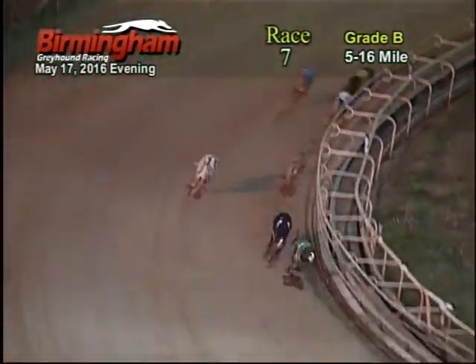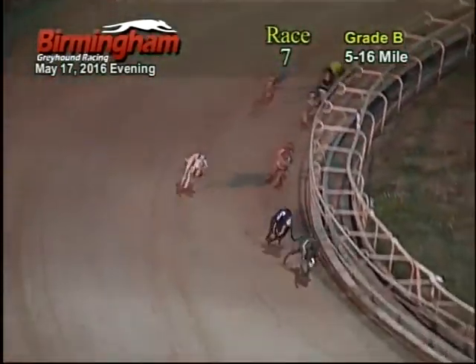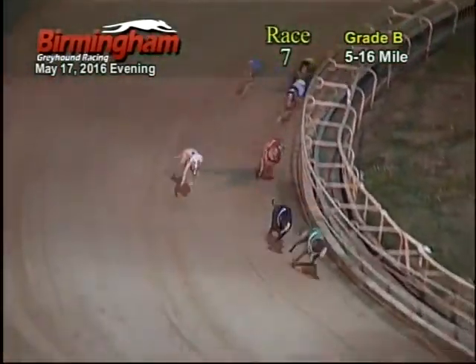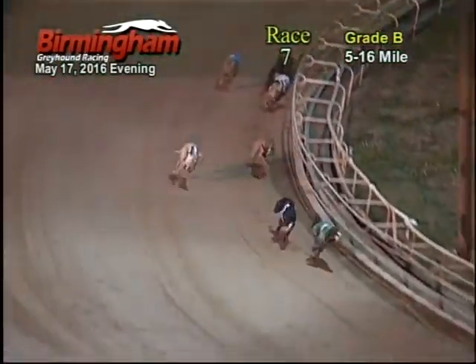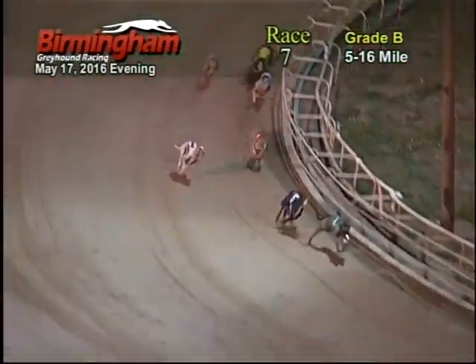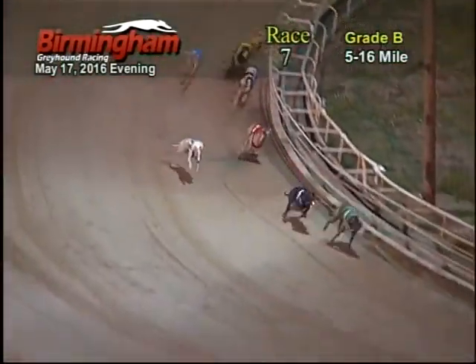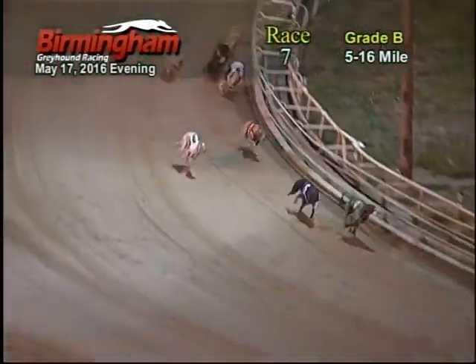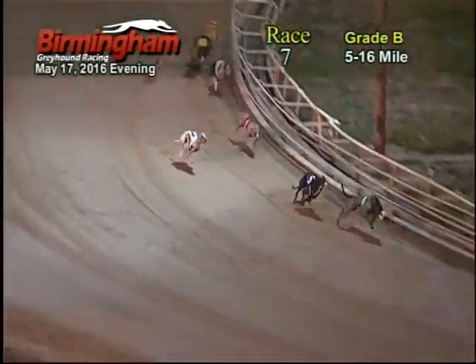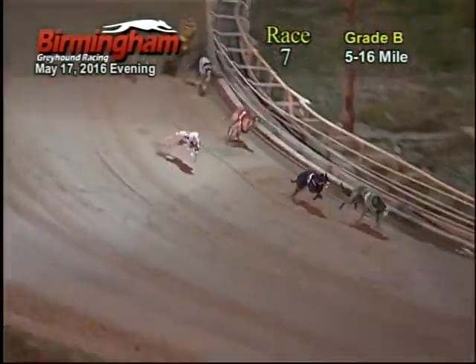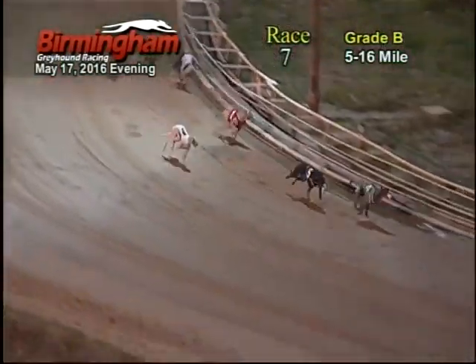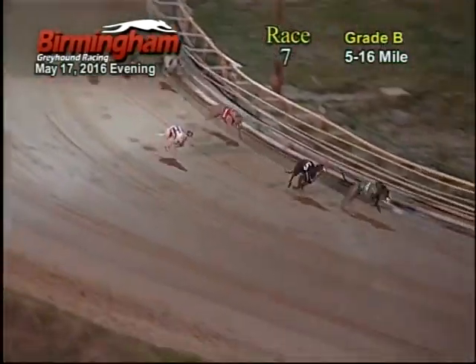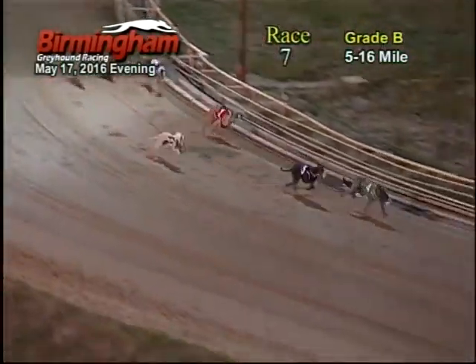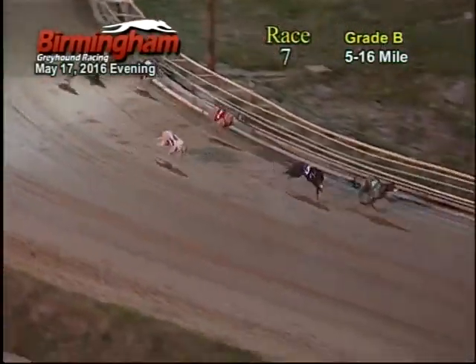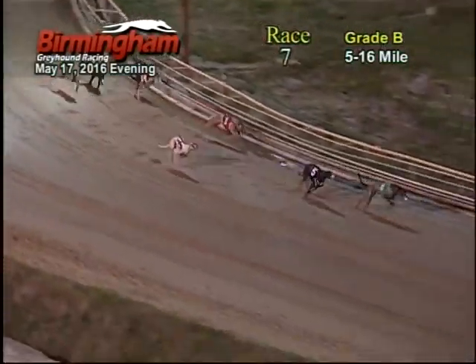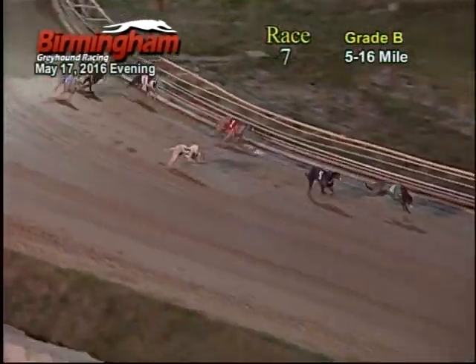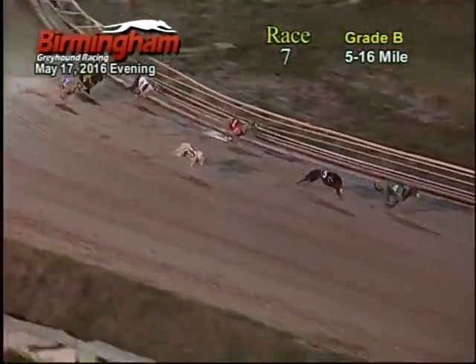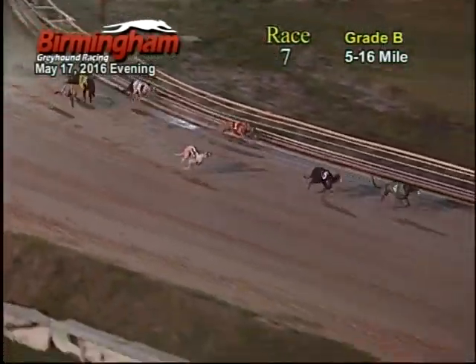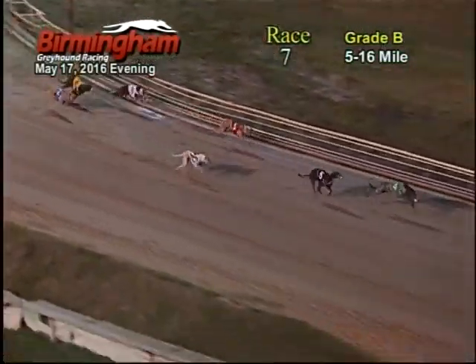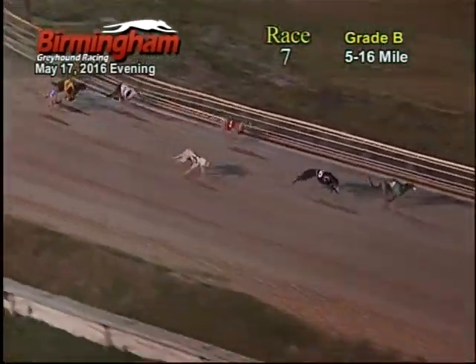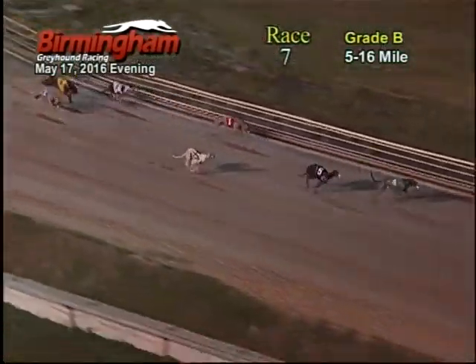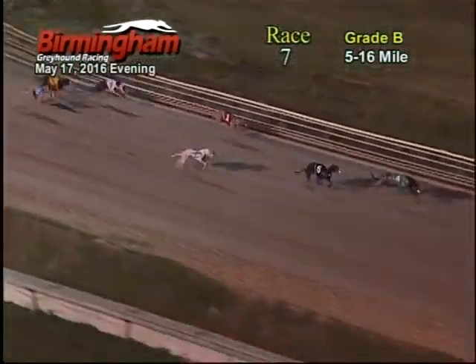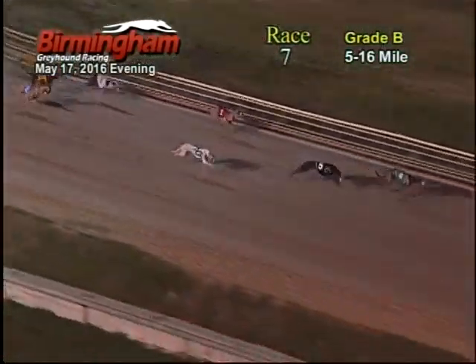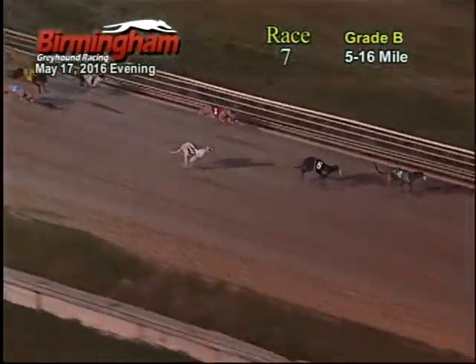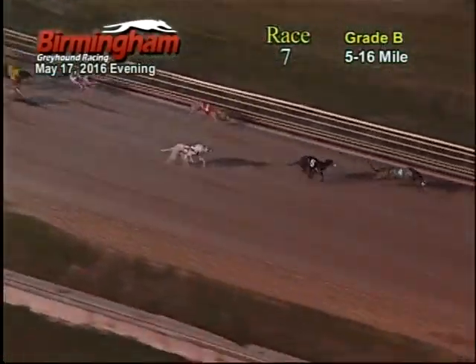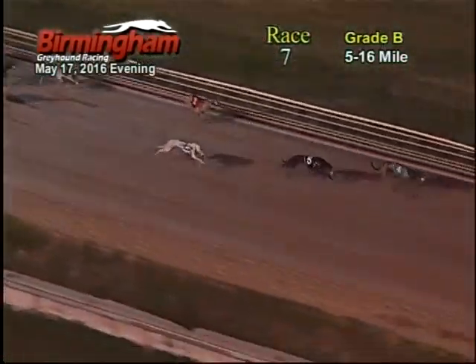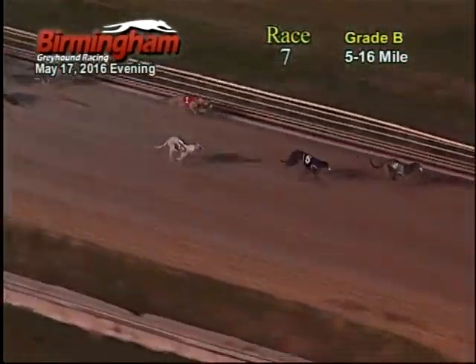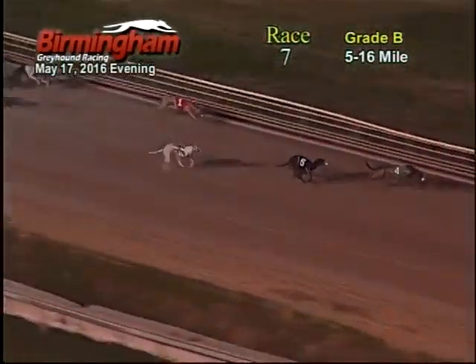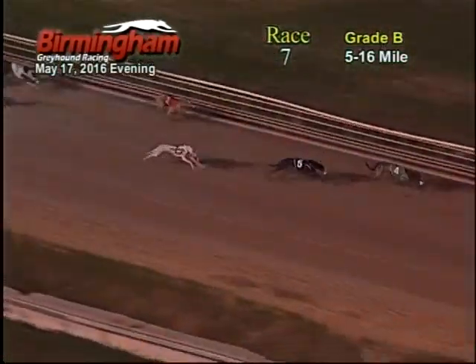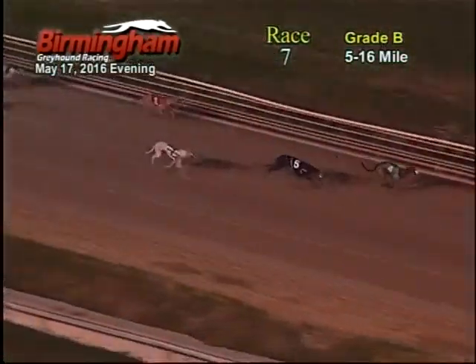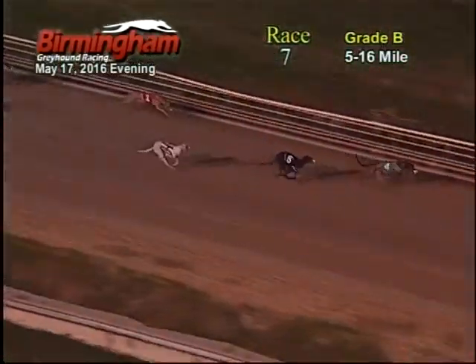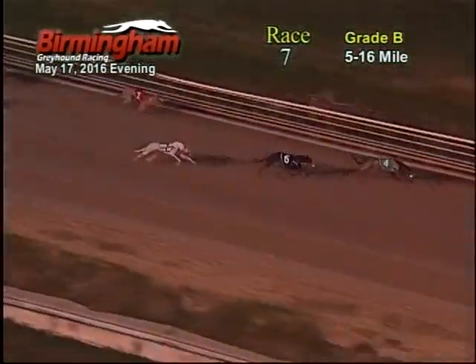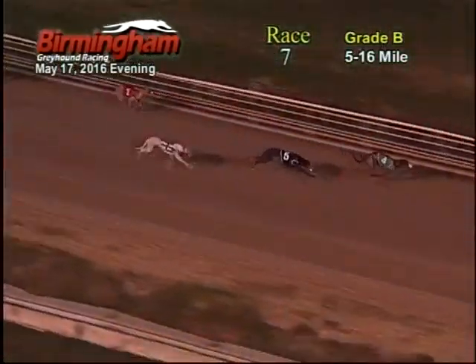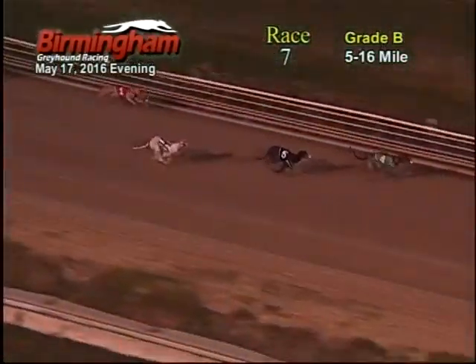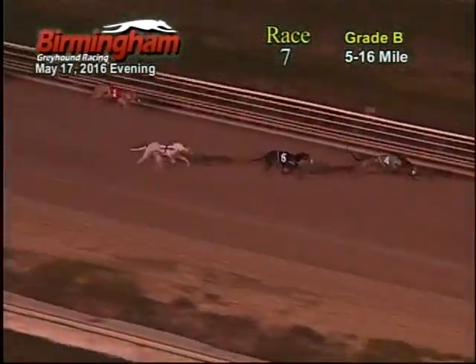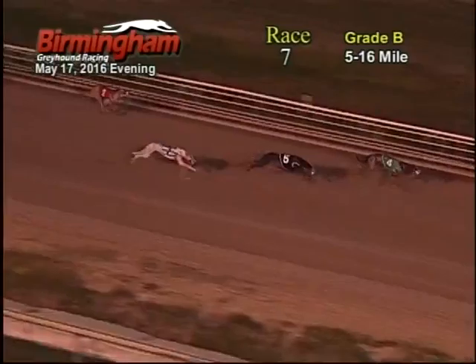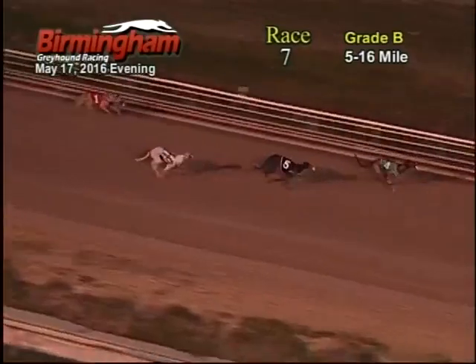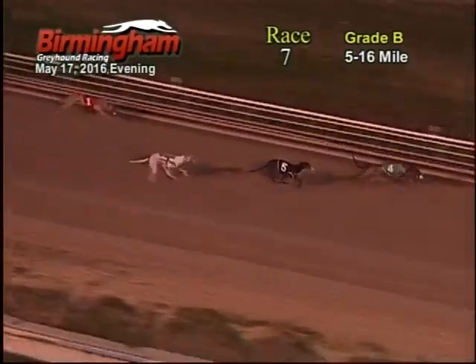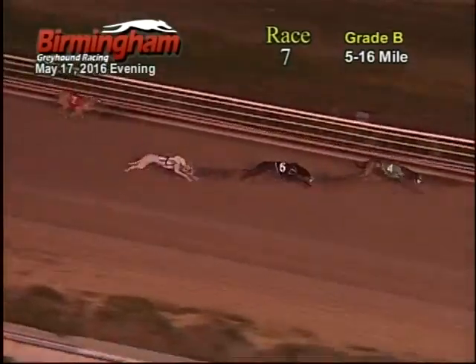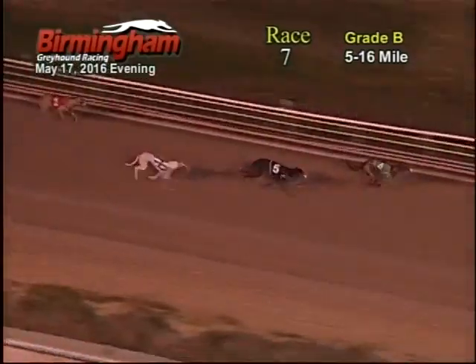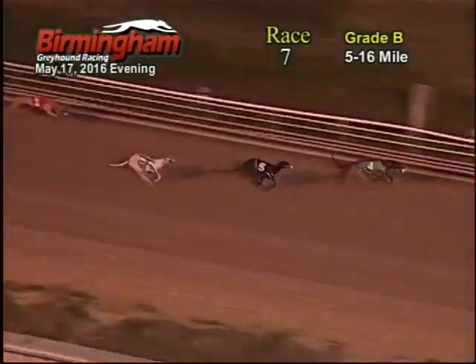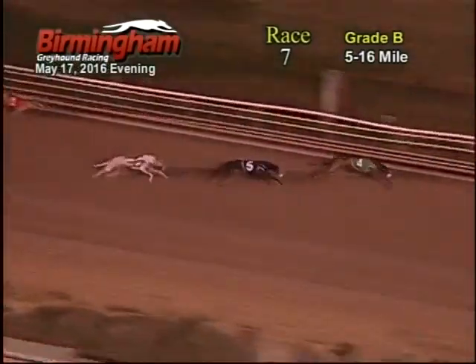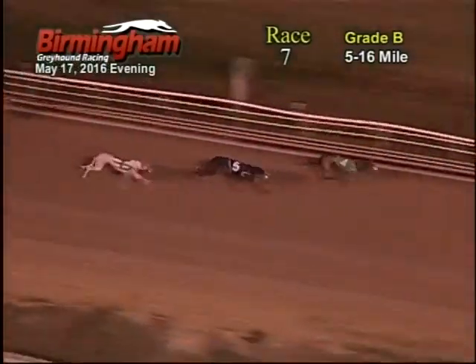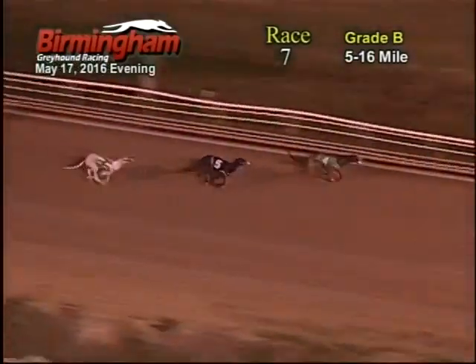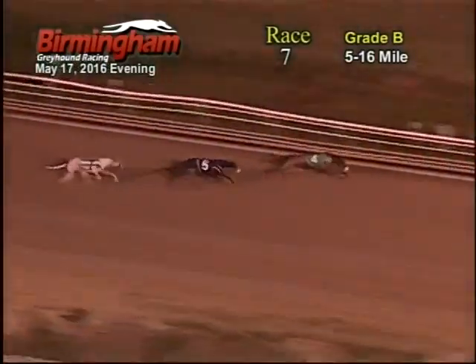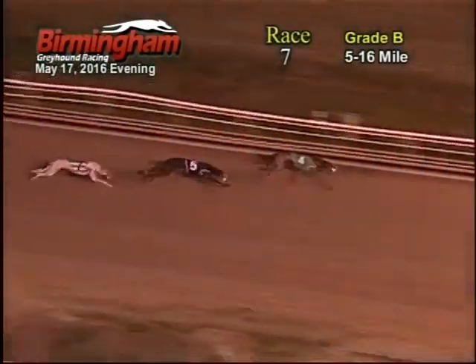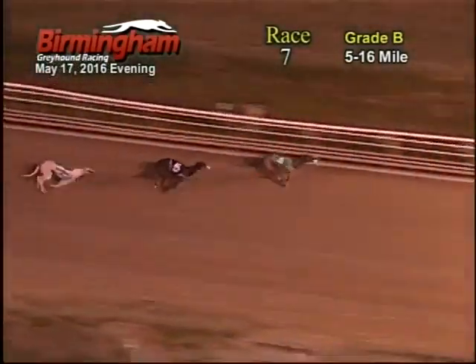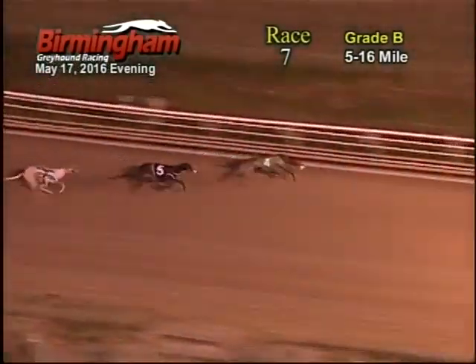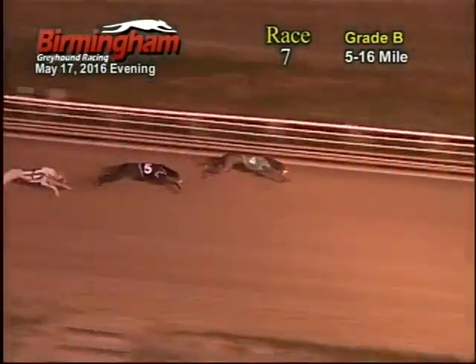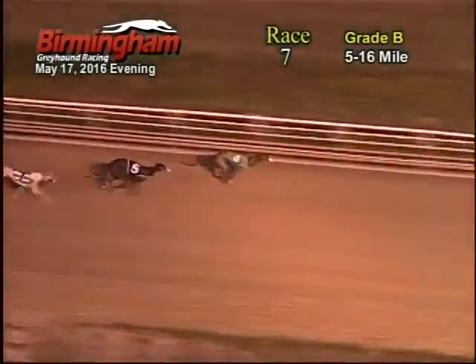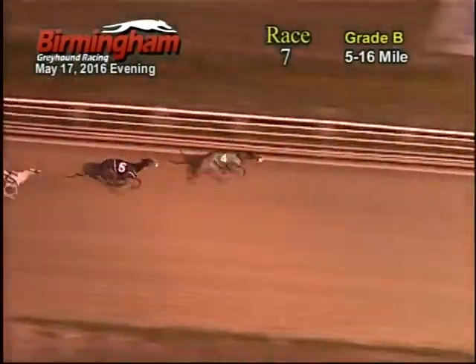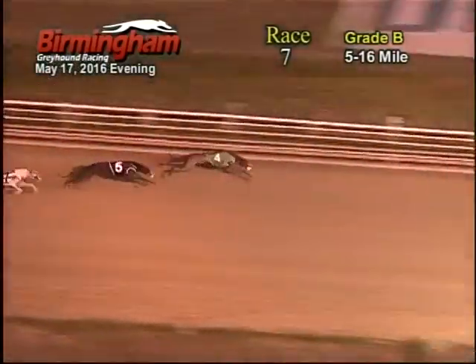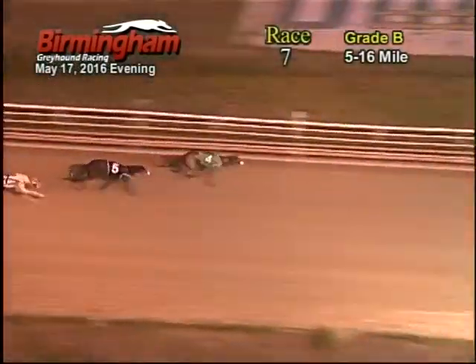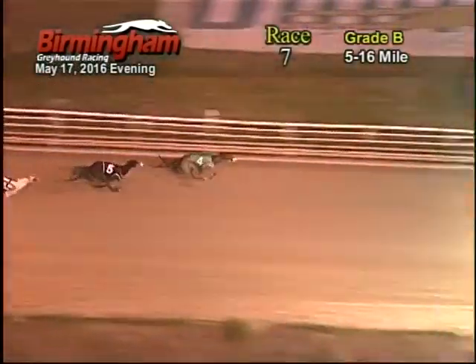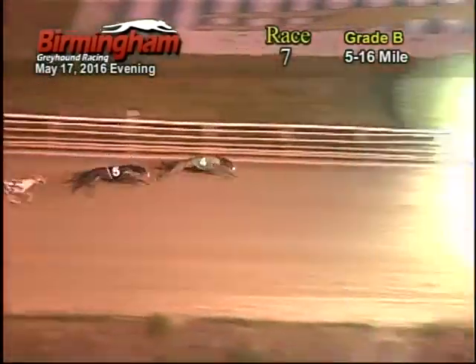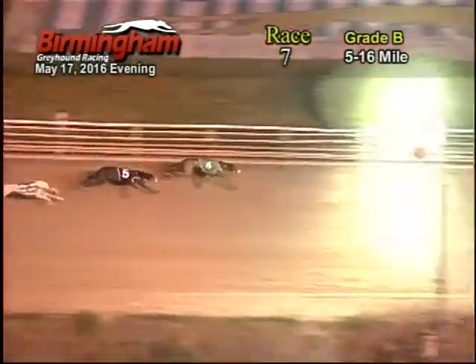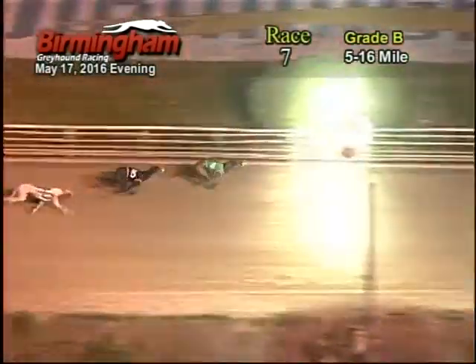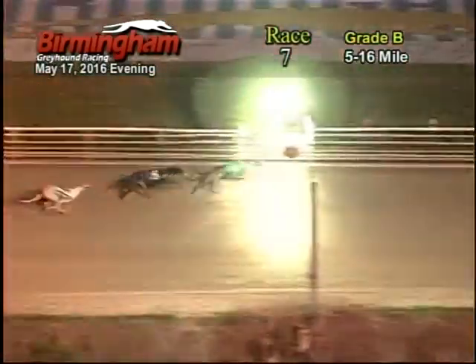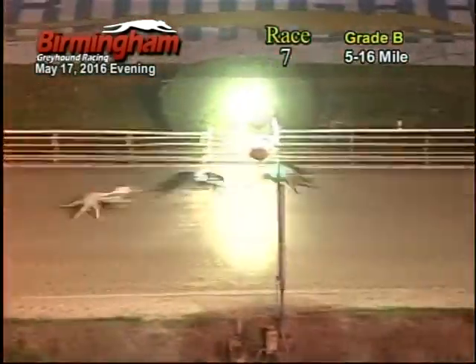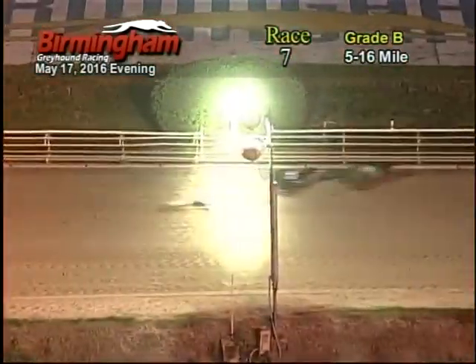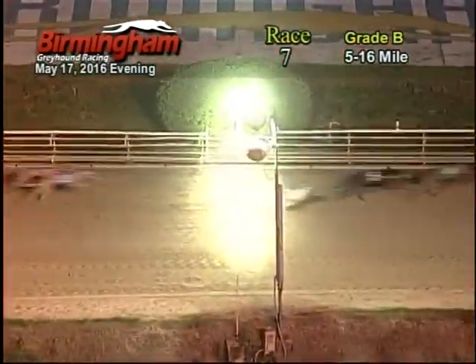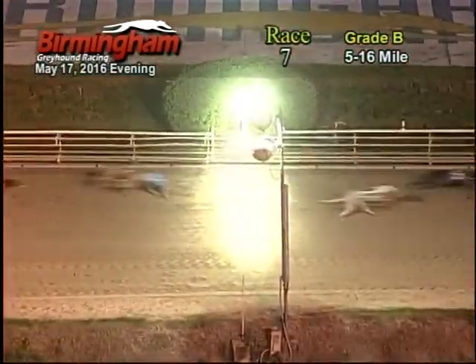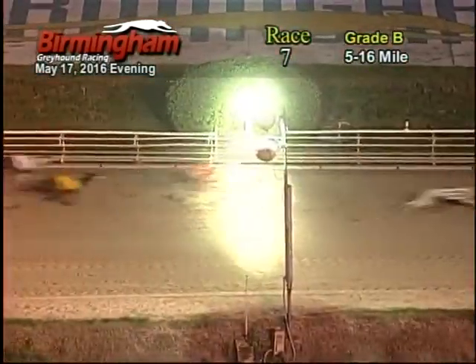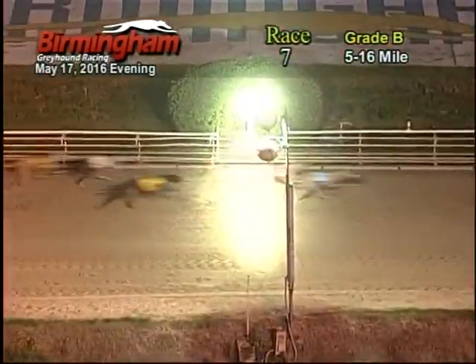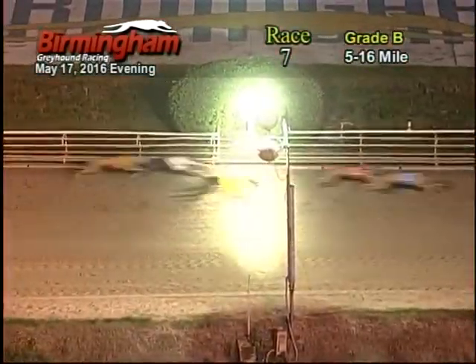Coming on to the home stretch, number four maintains the lead about a five, seven, one, two. Number four hits the finish line and number four will be your winner.